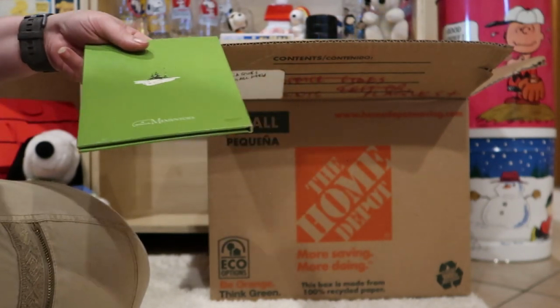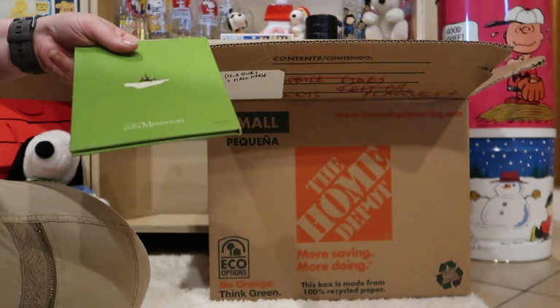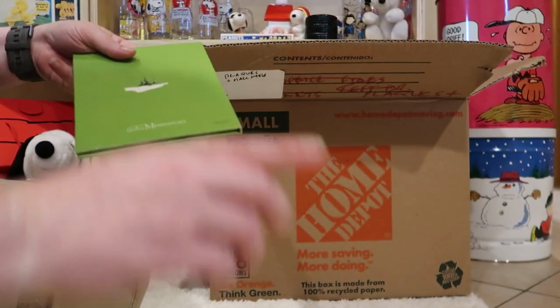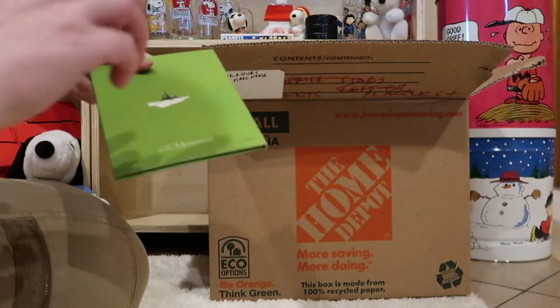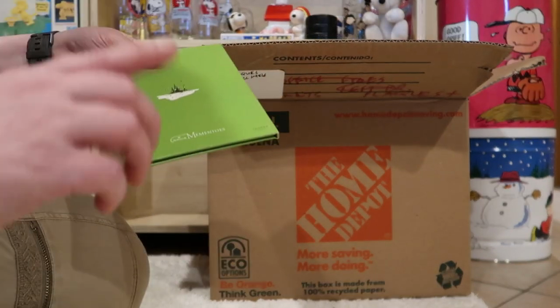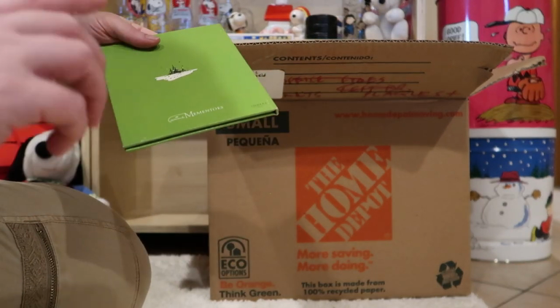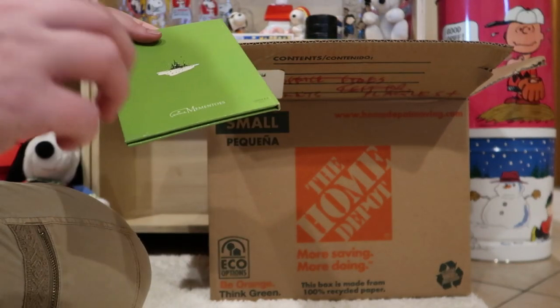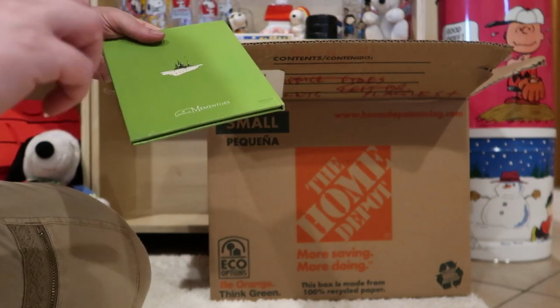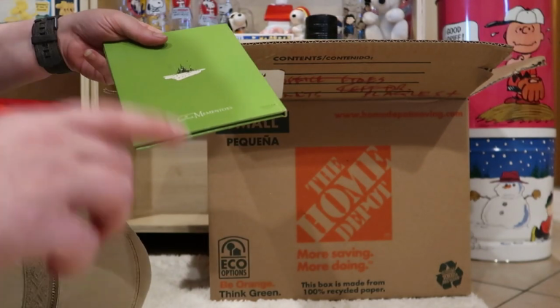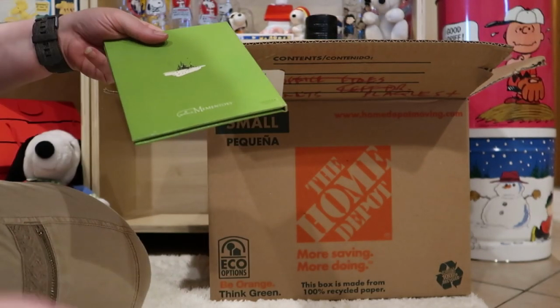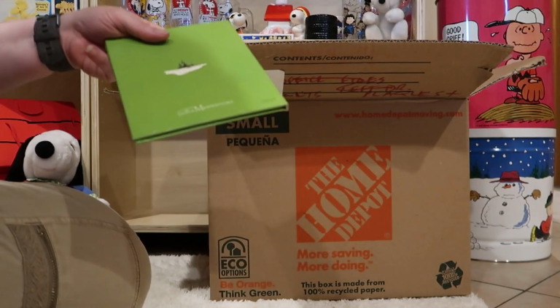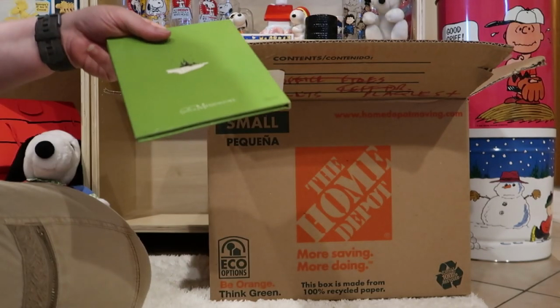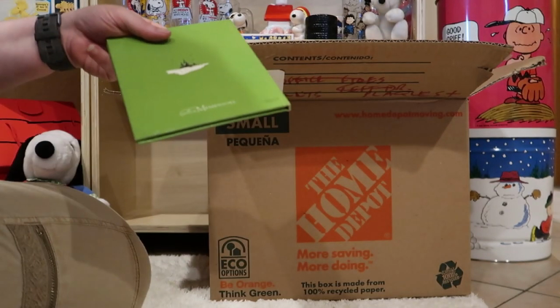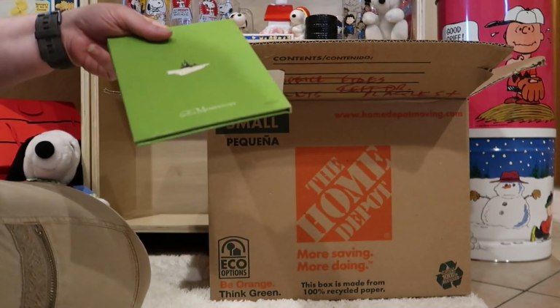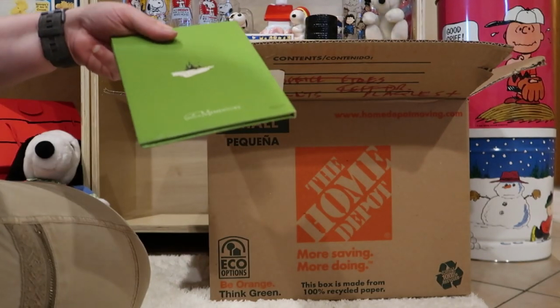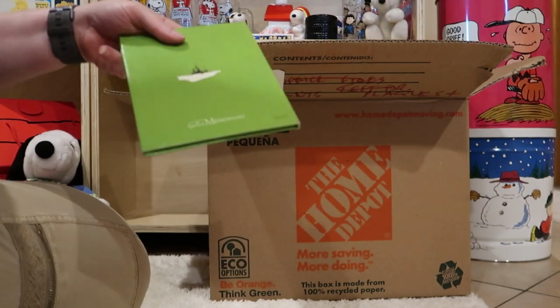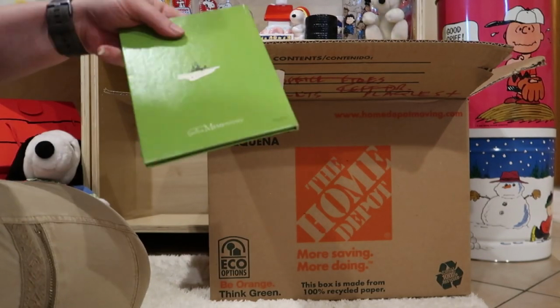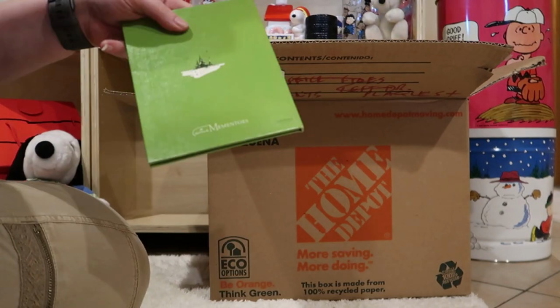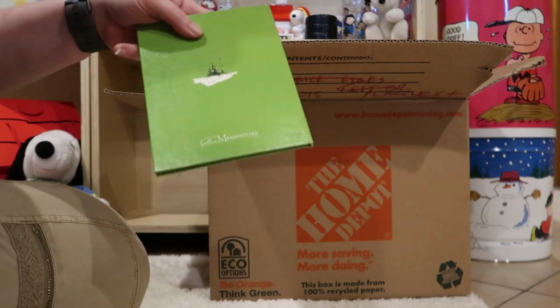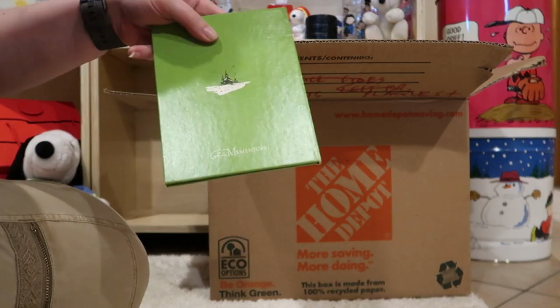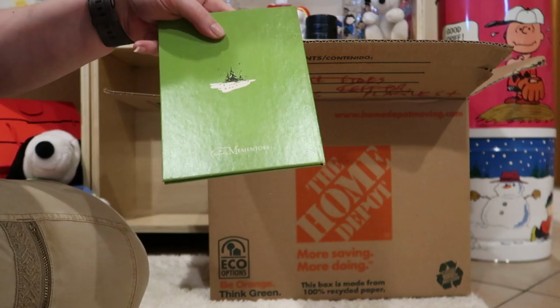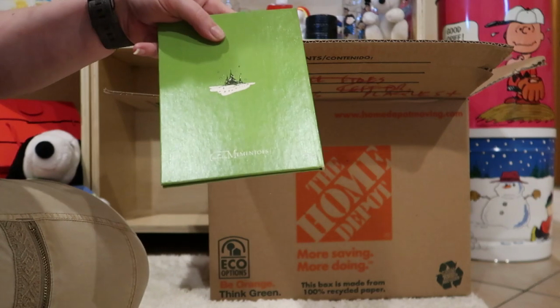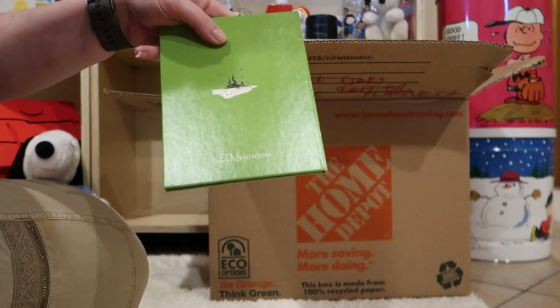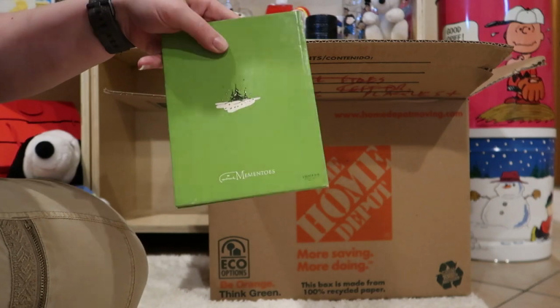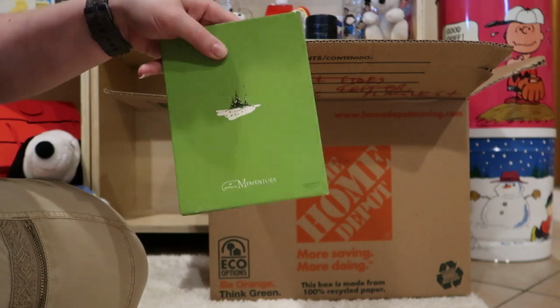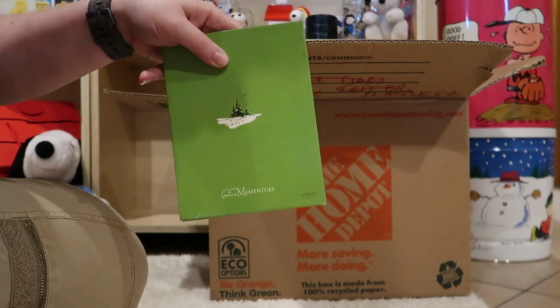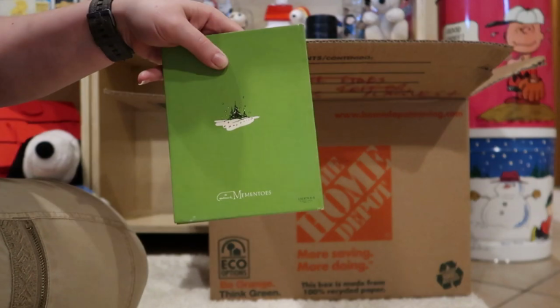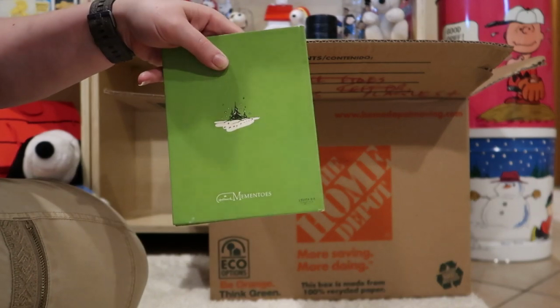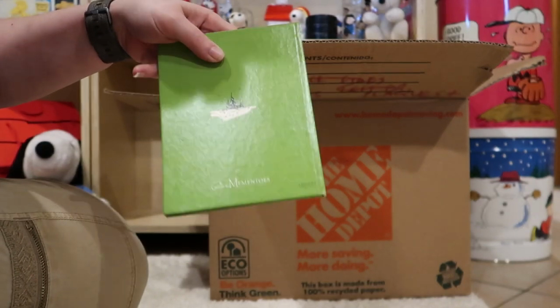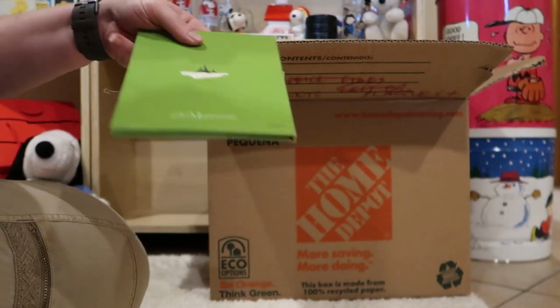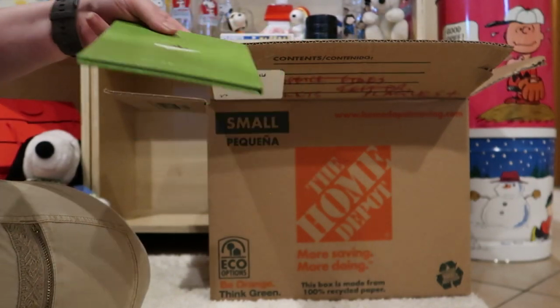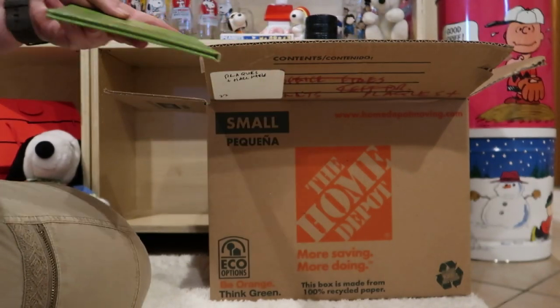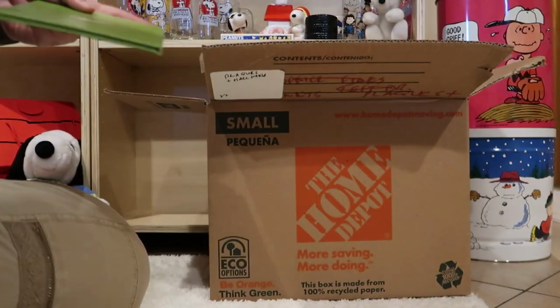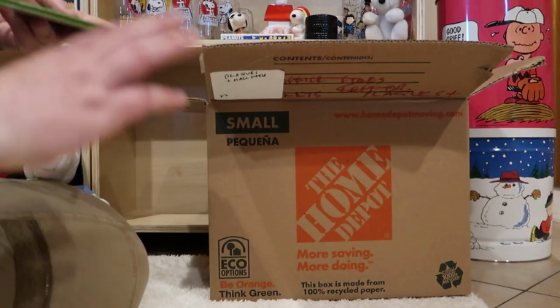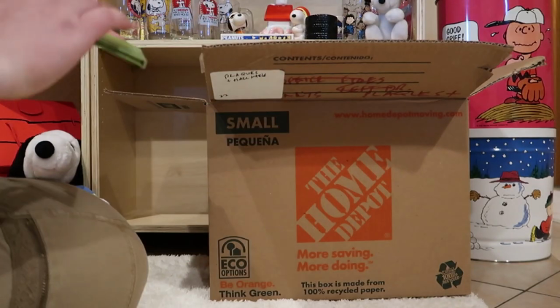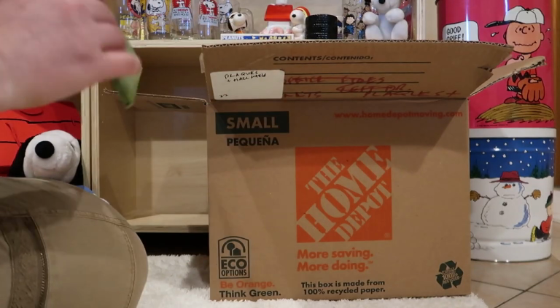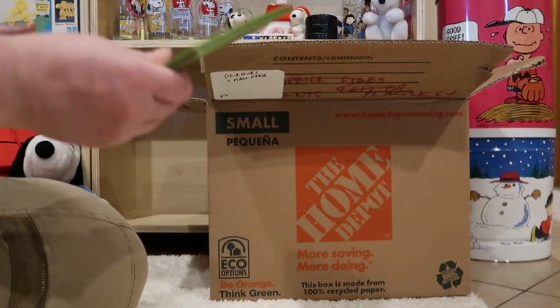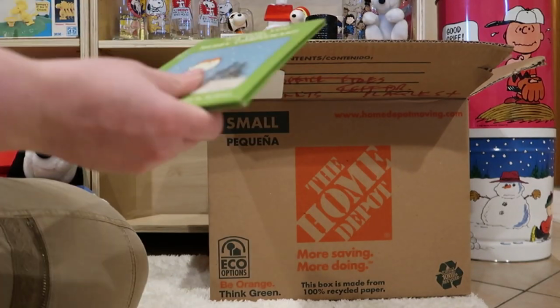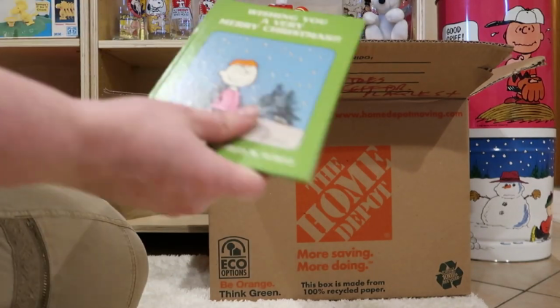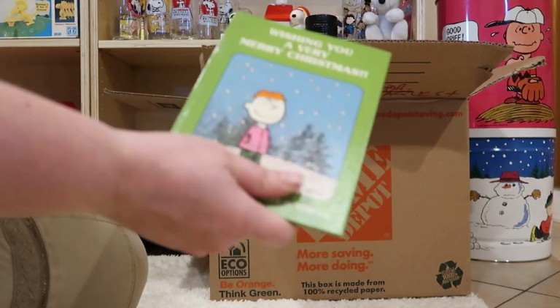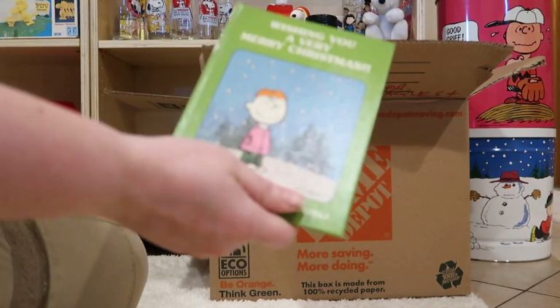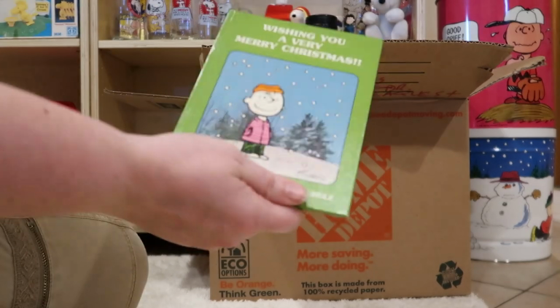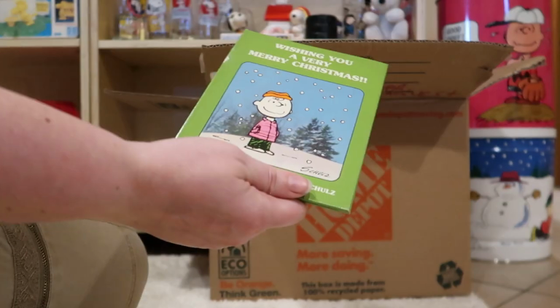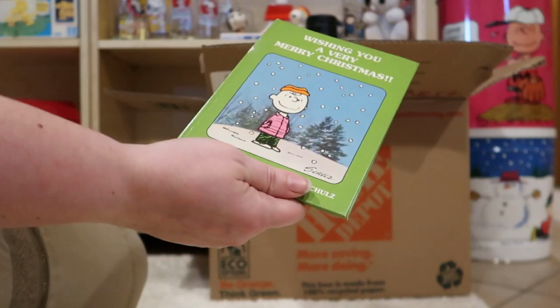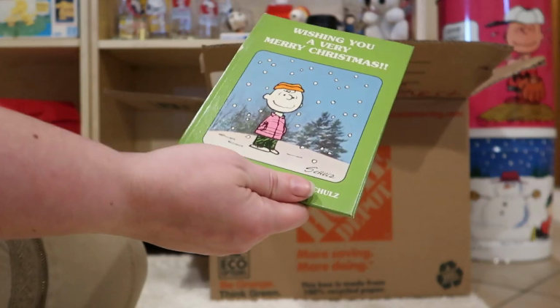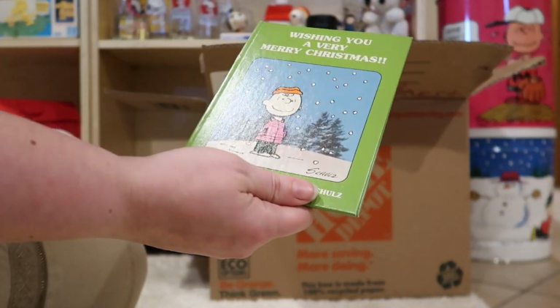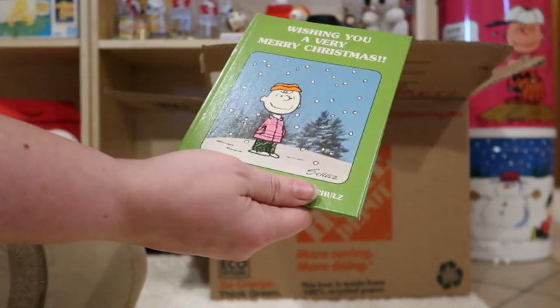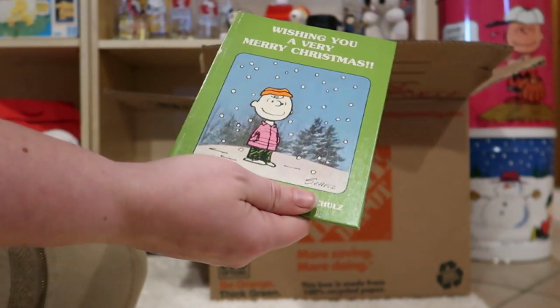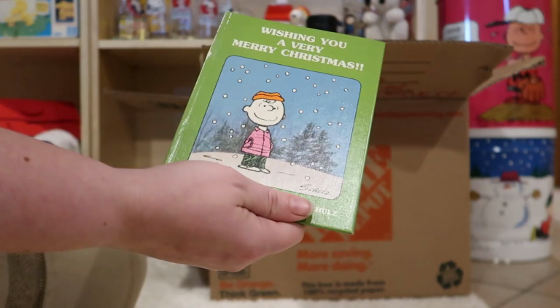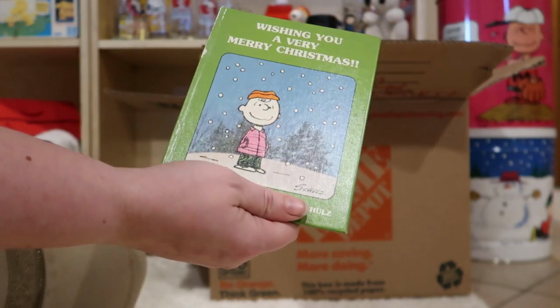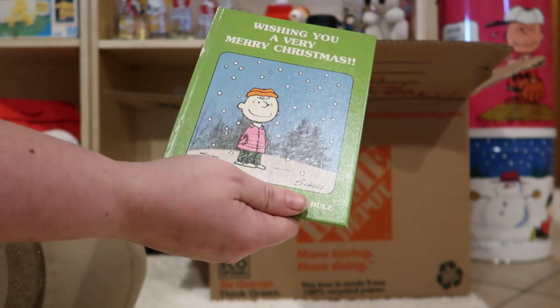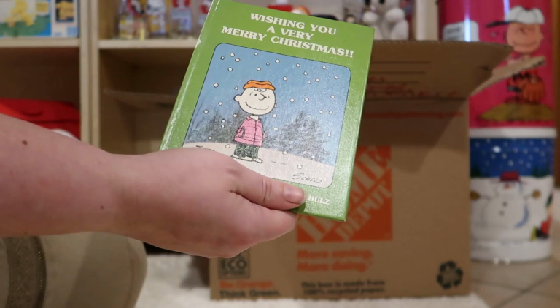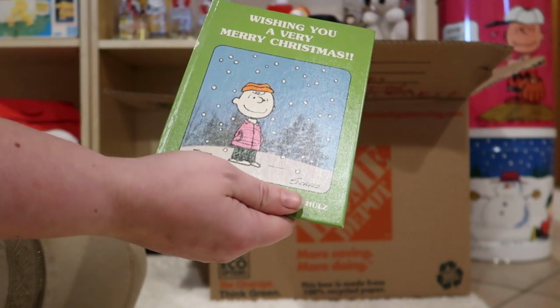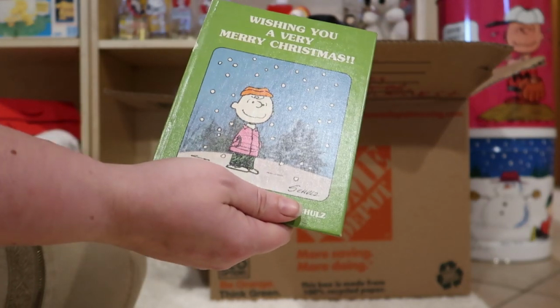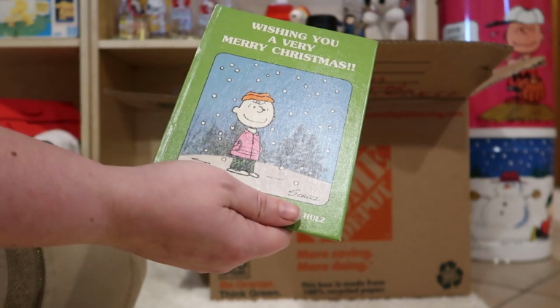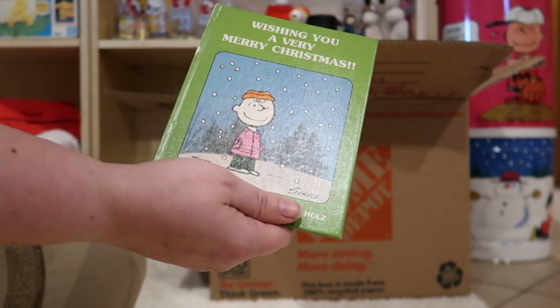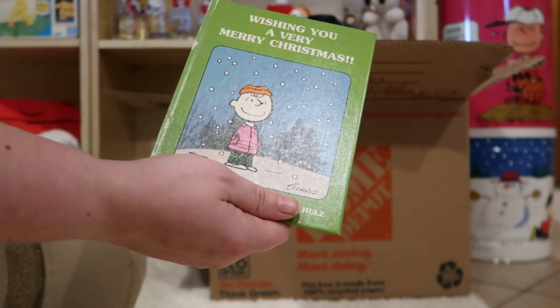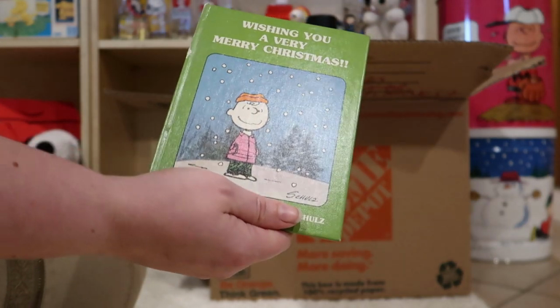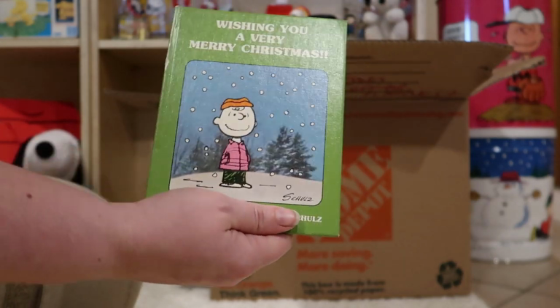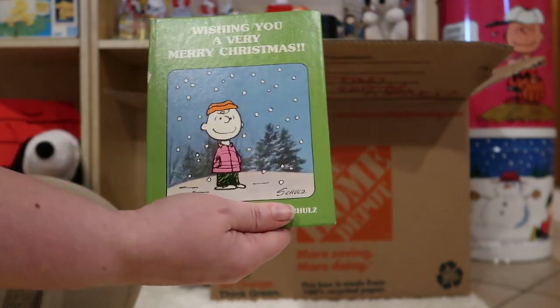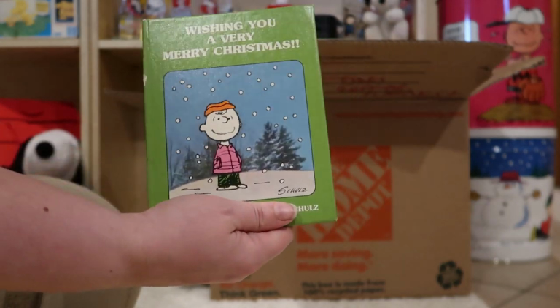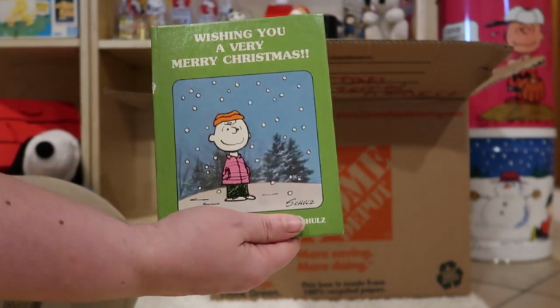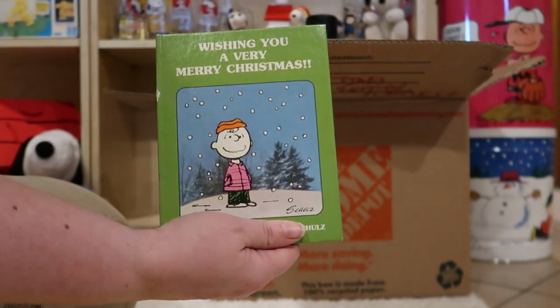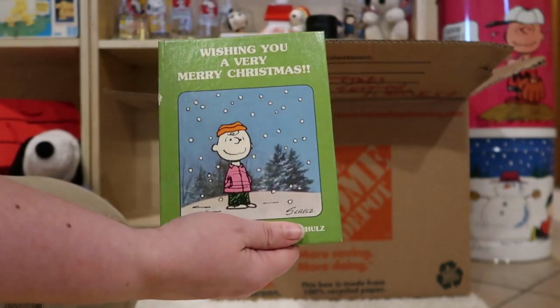If you want more than one a month, come join us on Patreon. Of course, this is by Hallmark — you know that already.